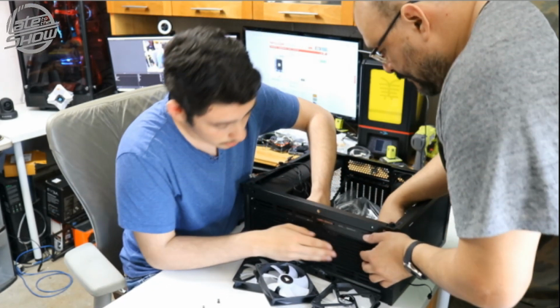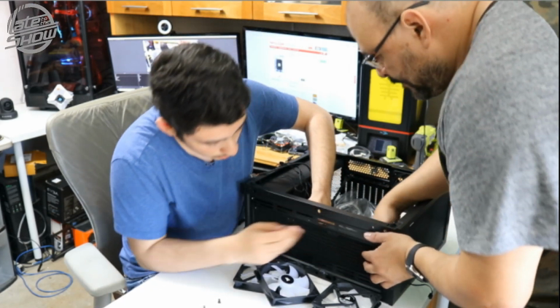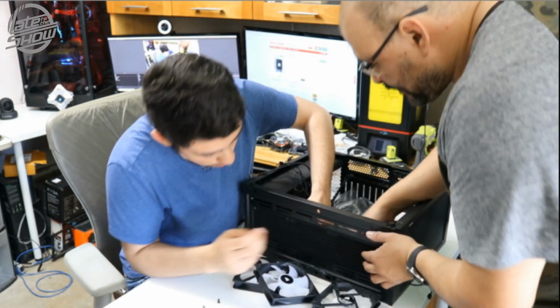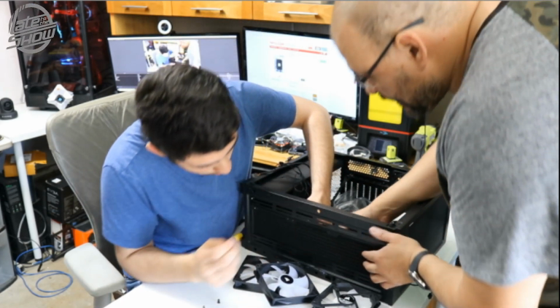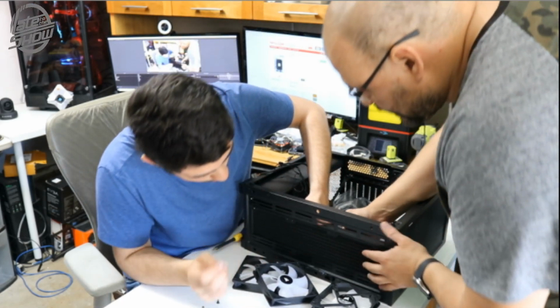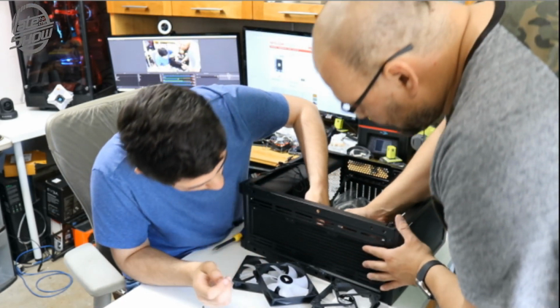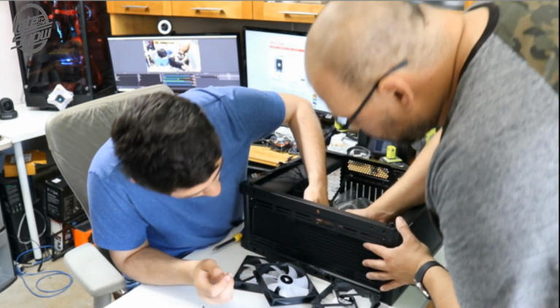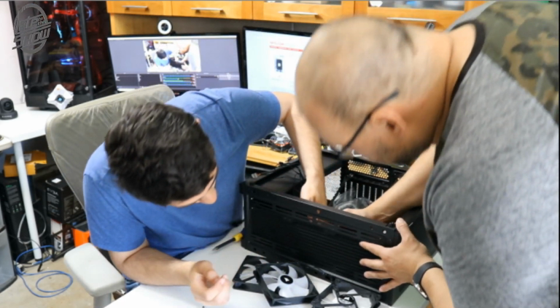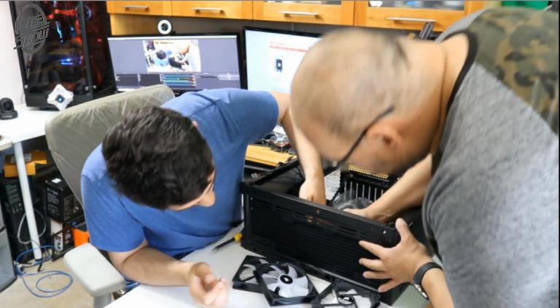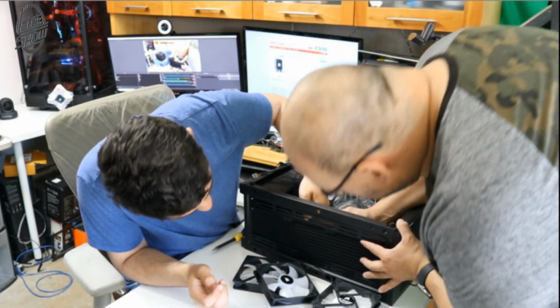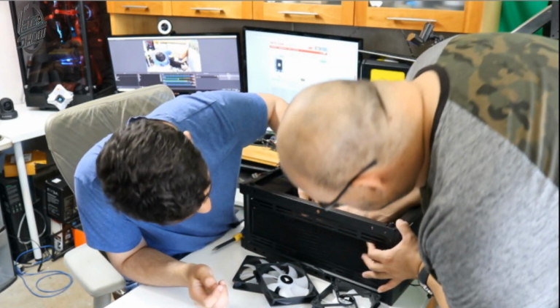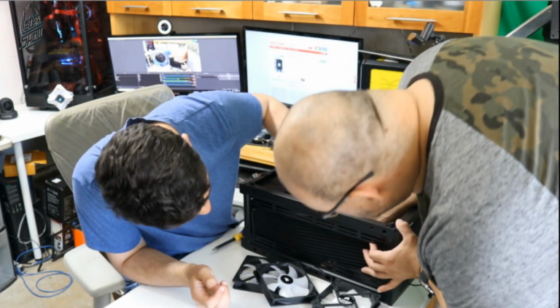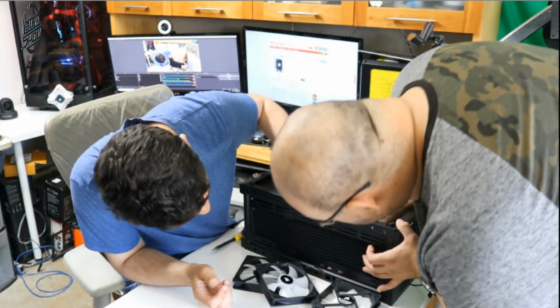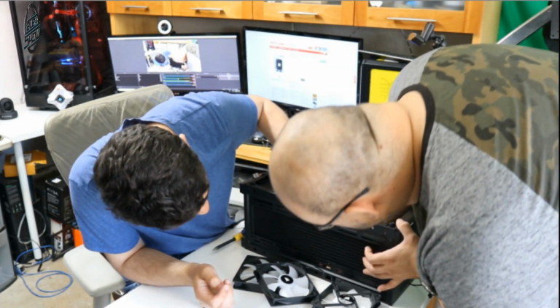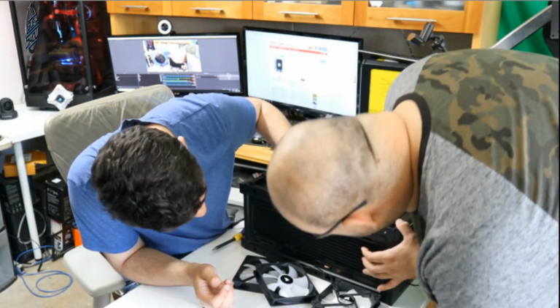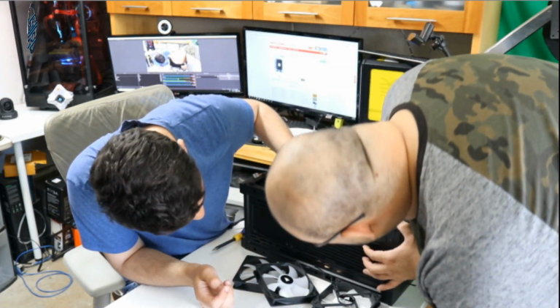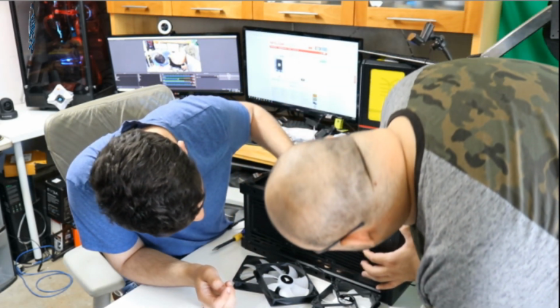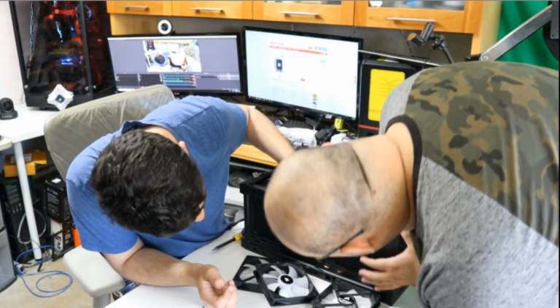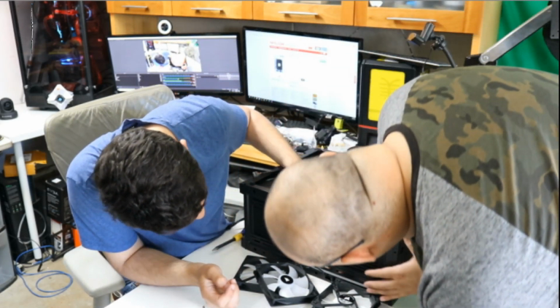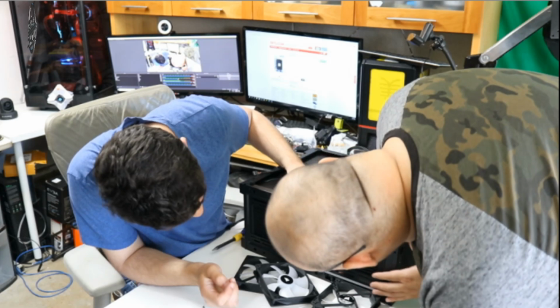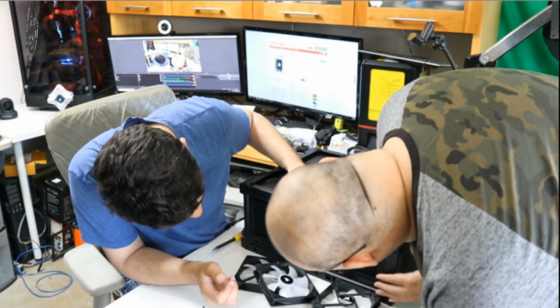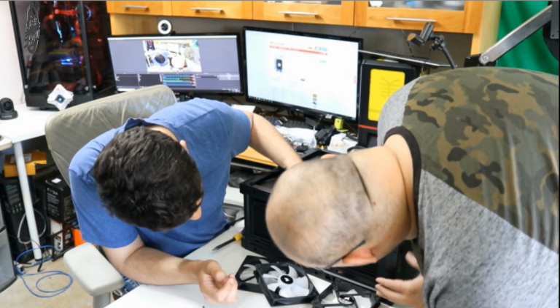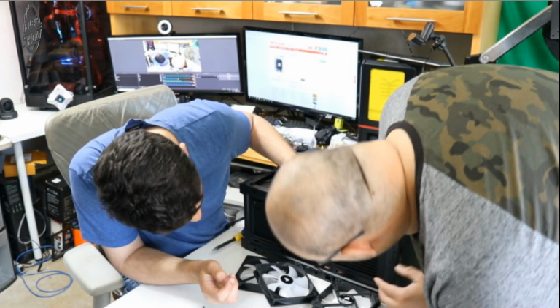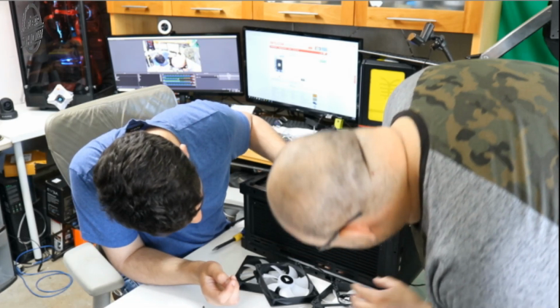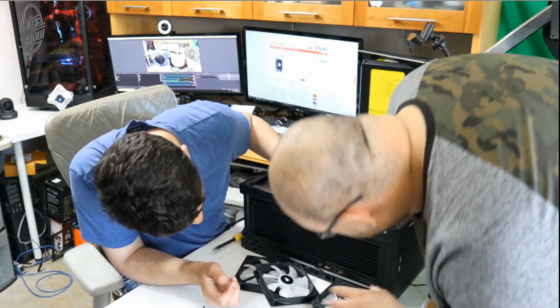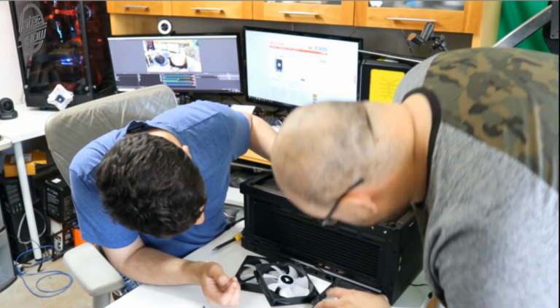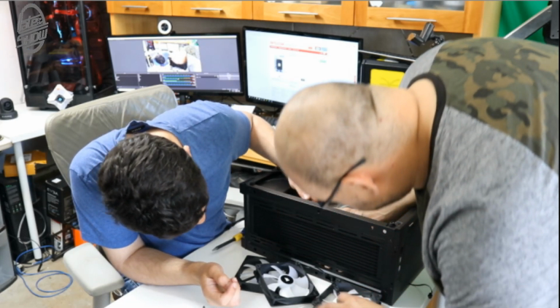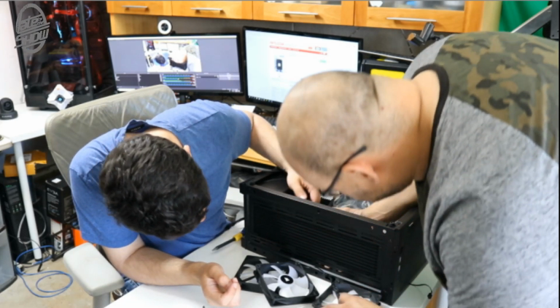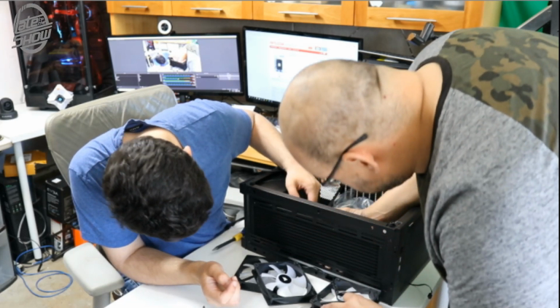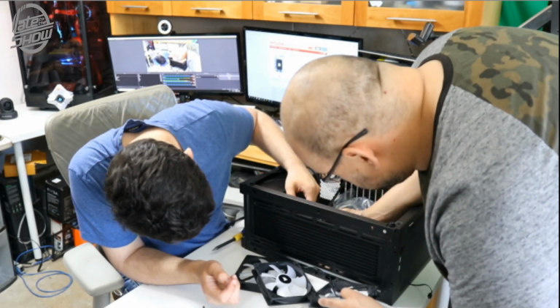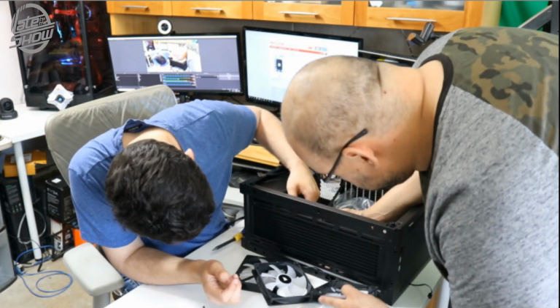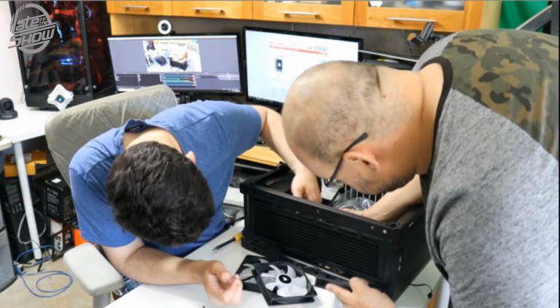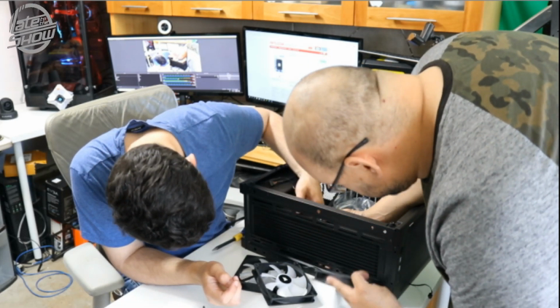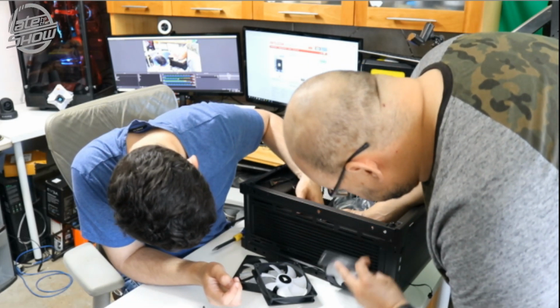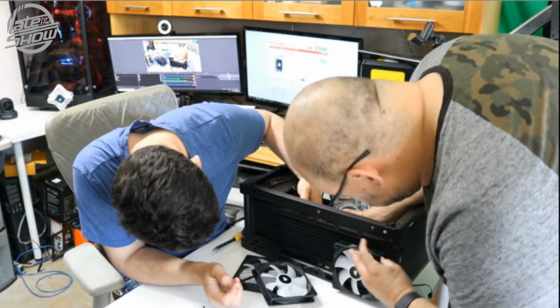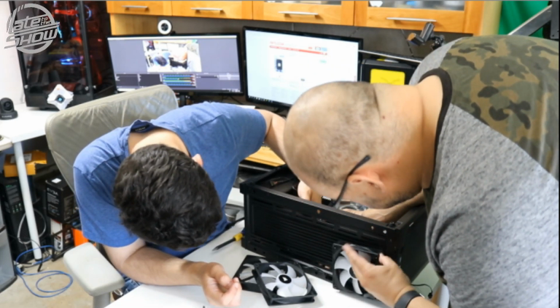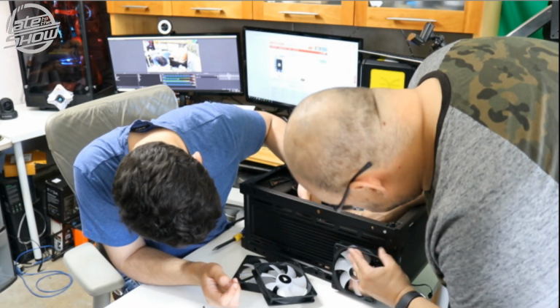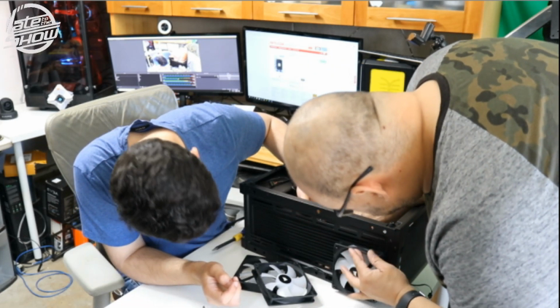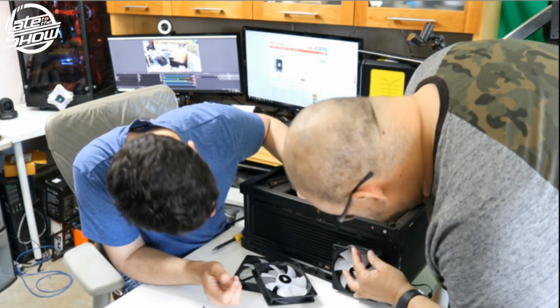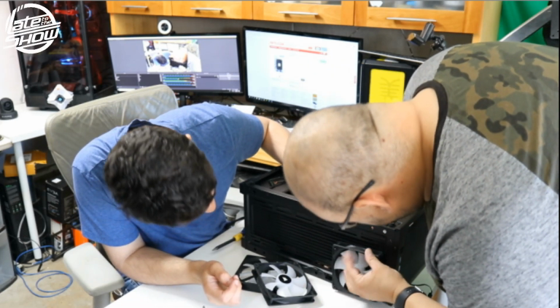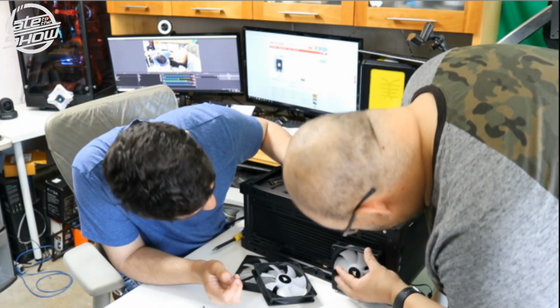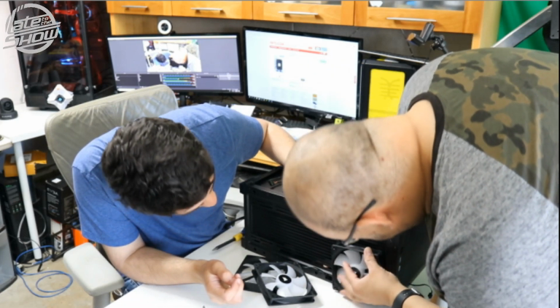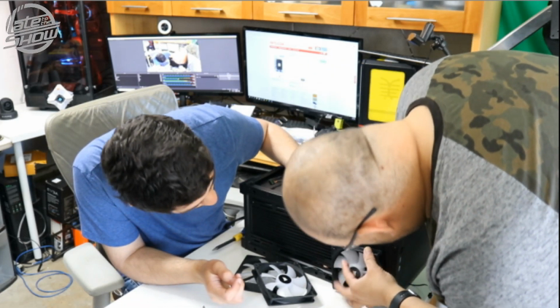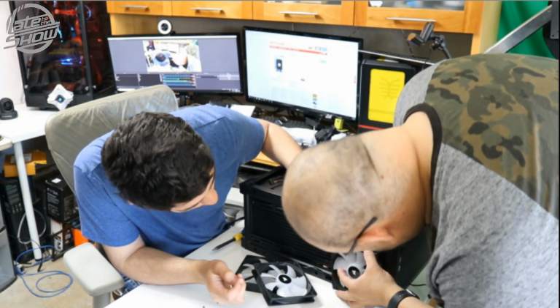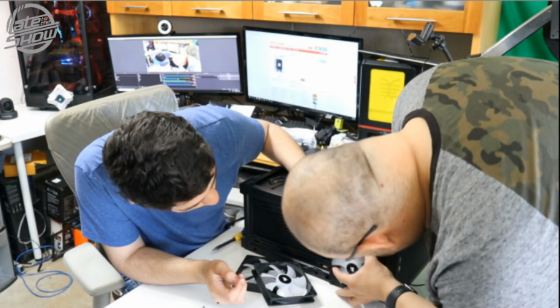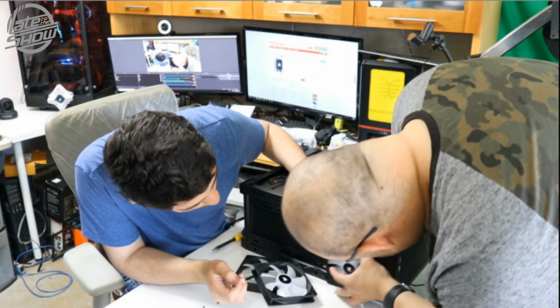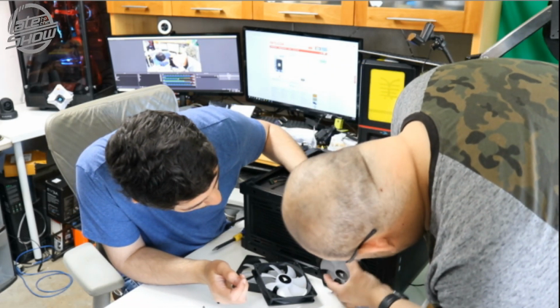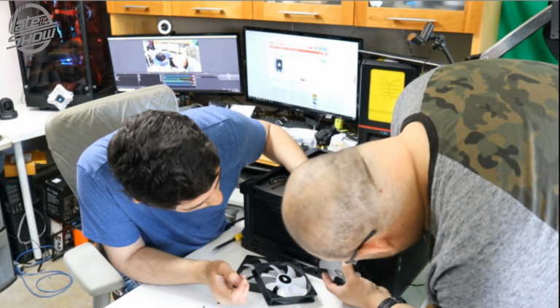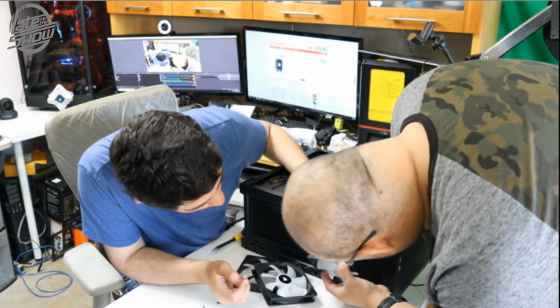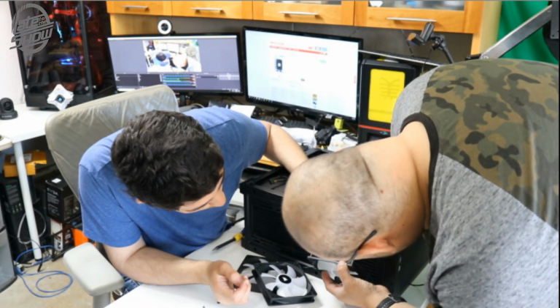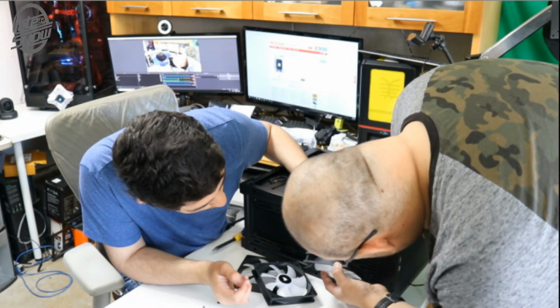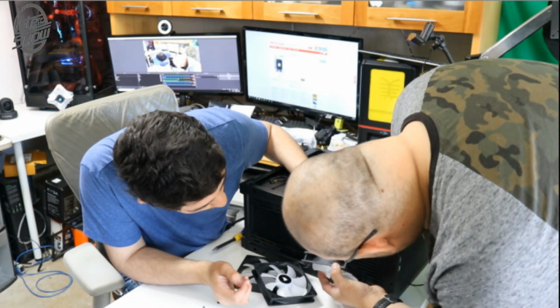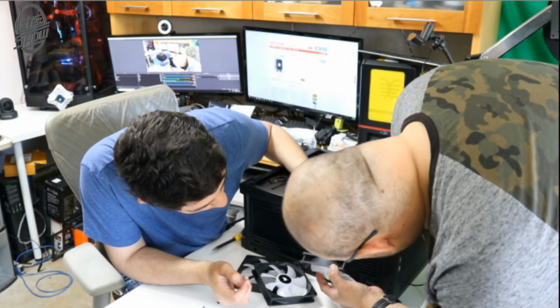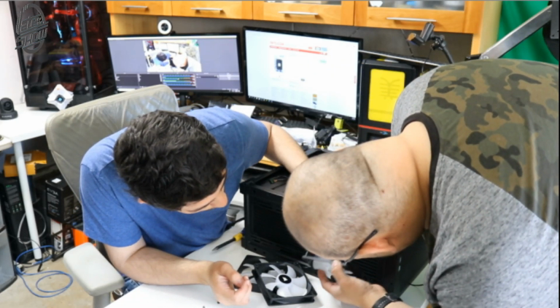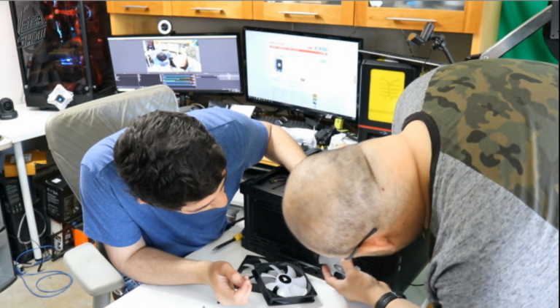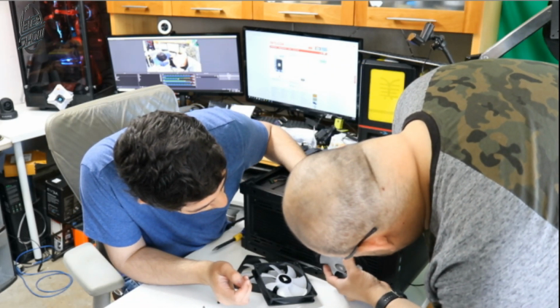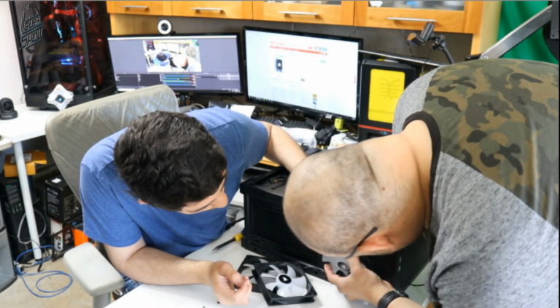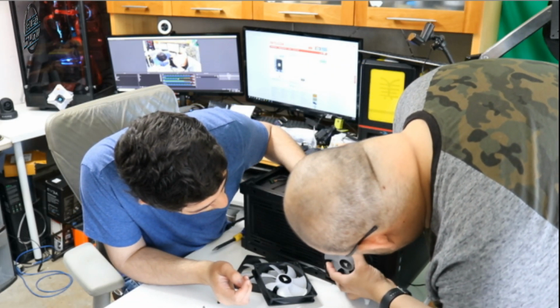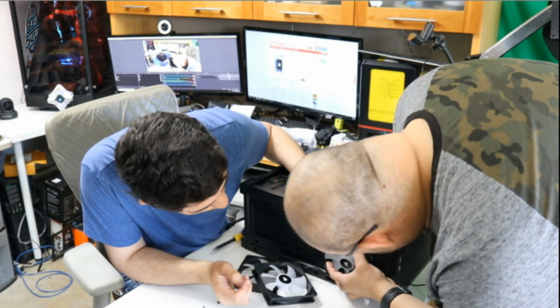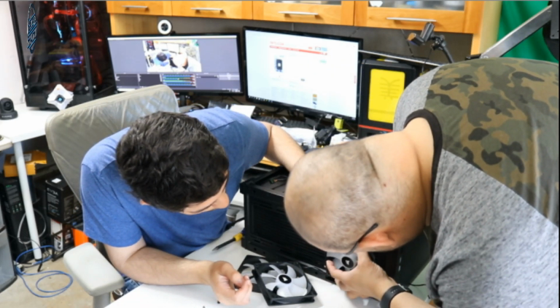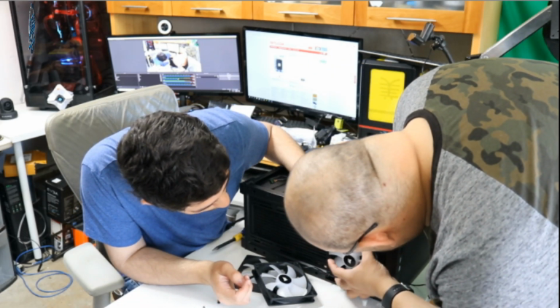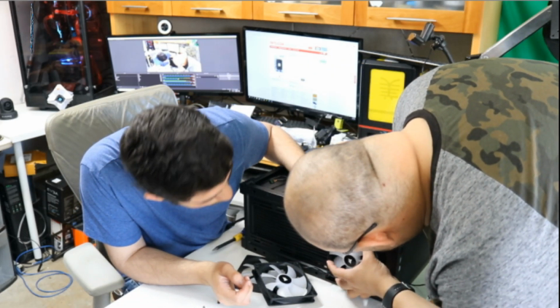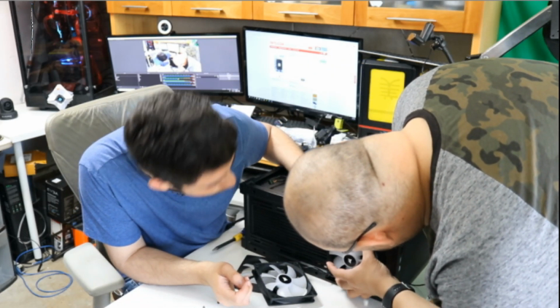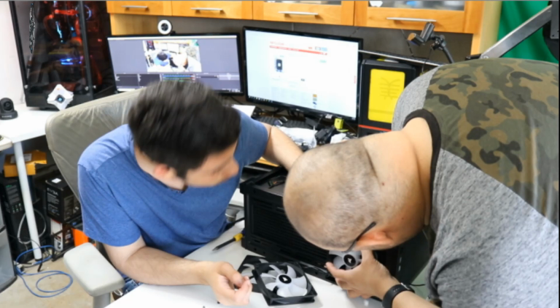Now we've got to line it up on the motherboard - we're going to do this side first, right here, lining it up to begin the motherboard pre-setup prior to installing the water cooling system.